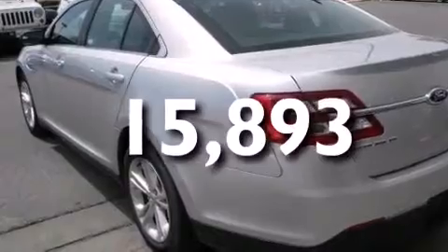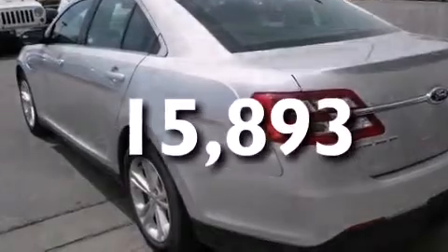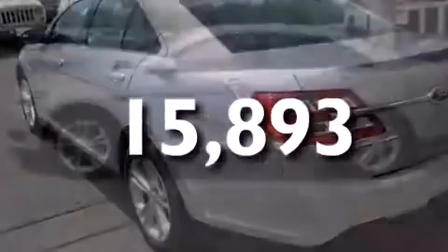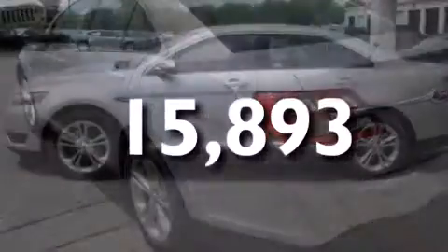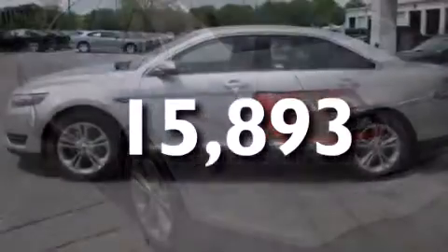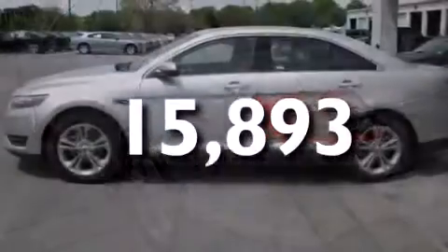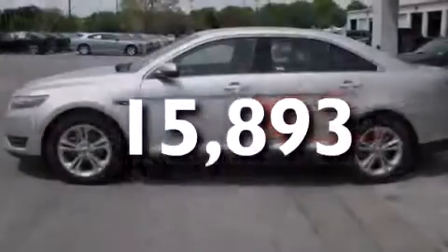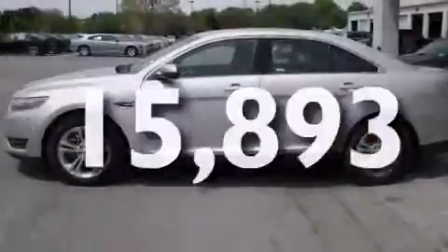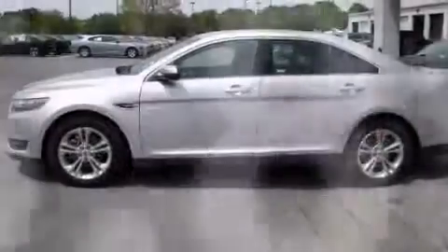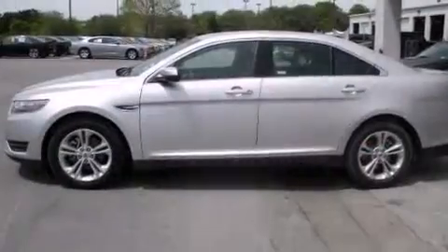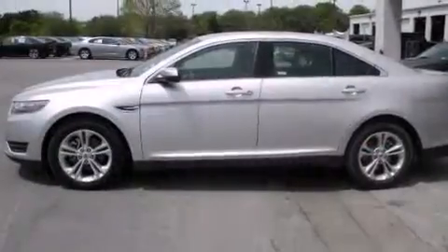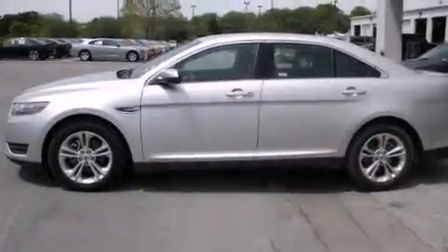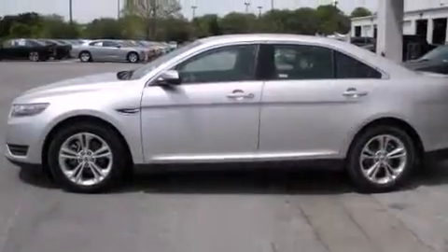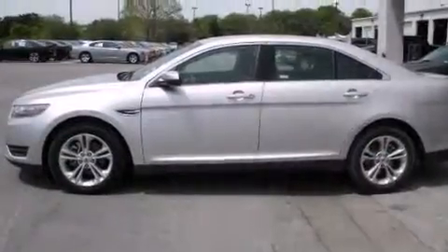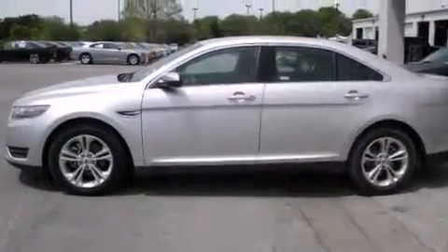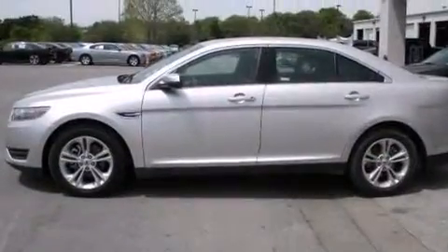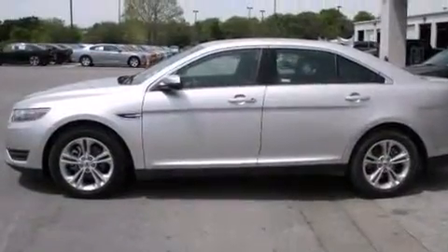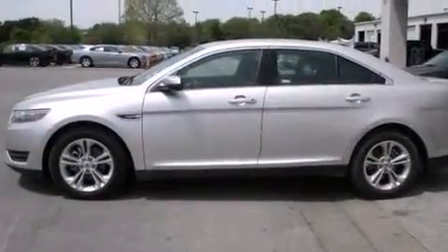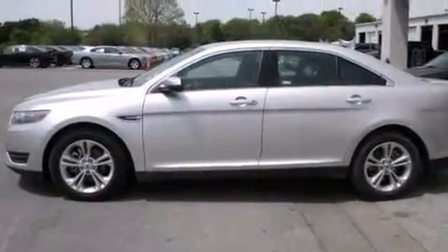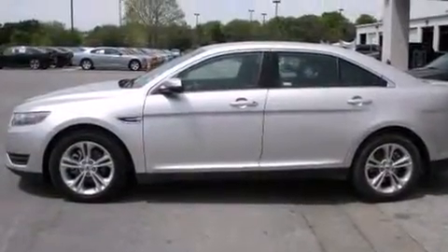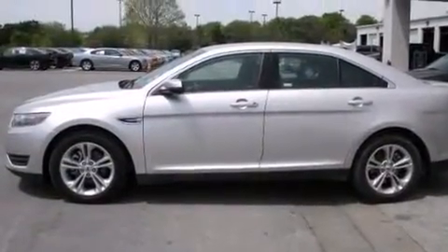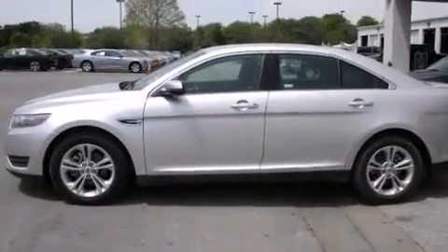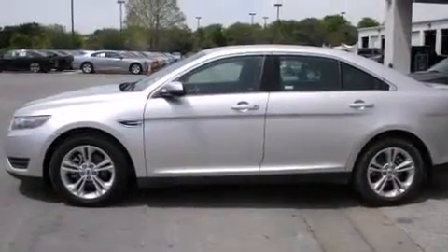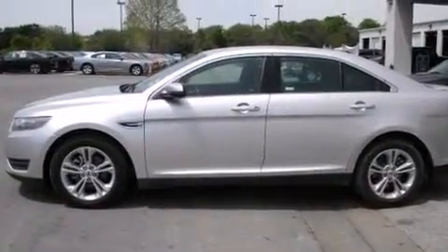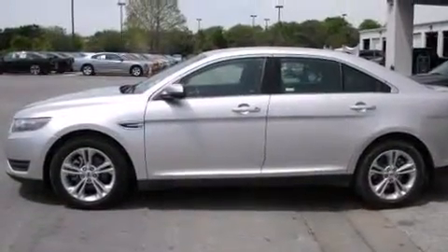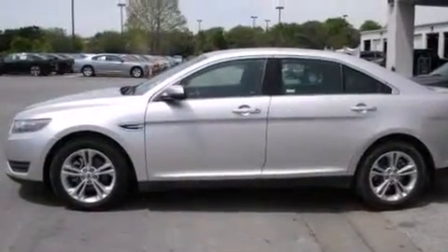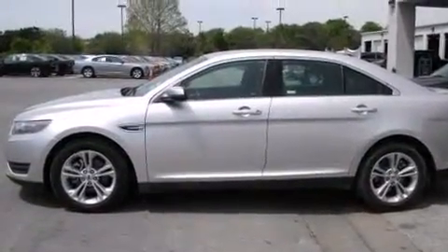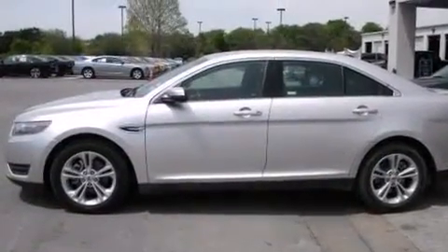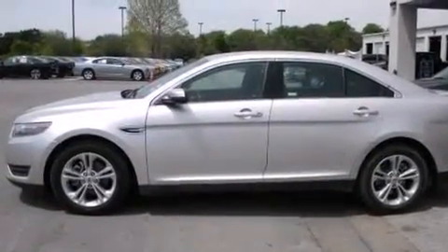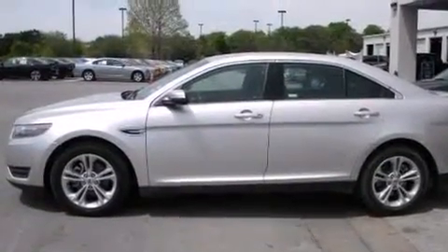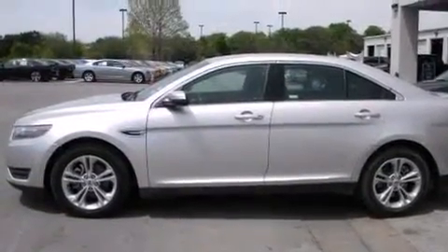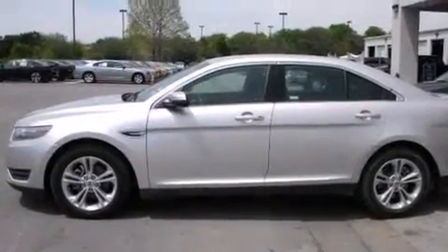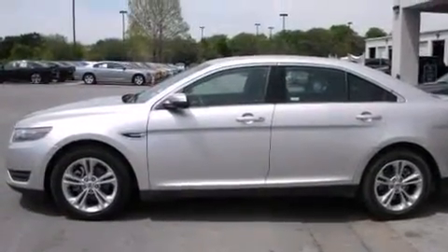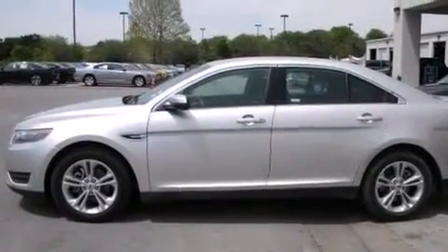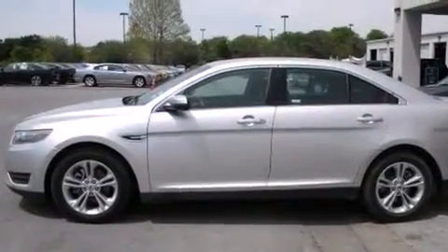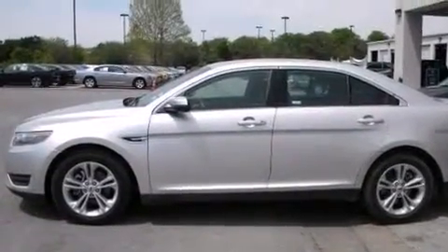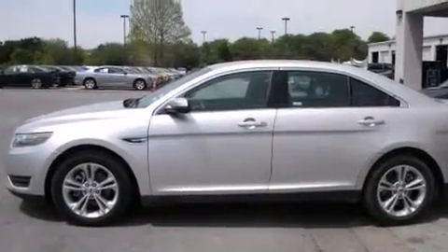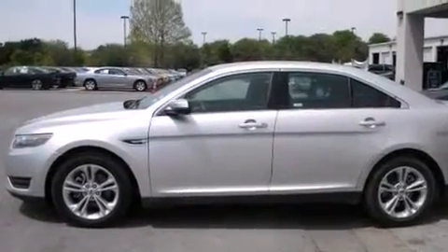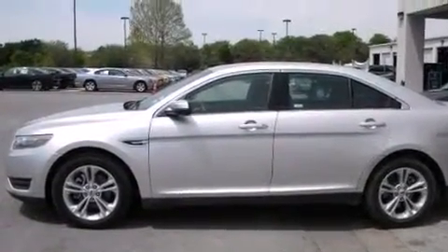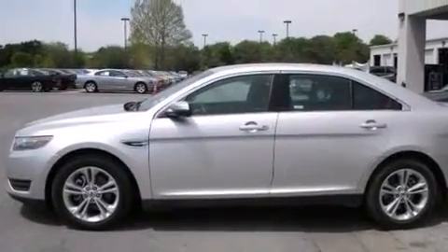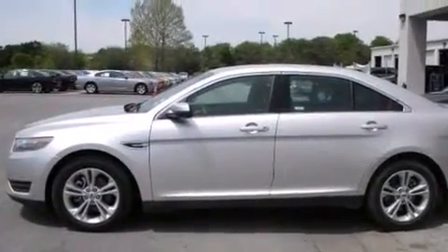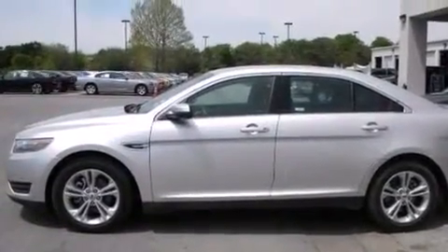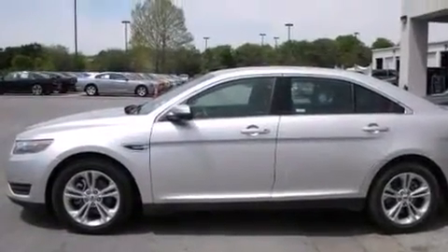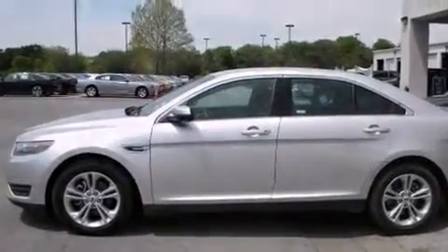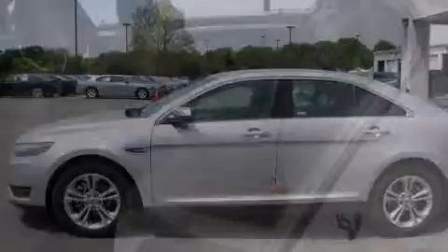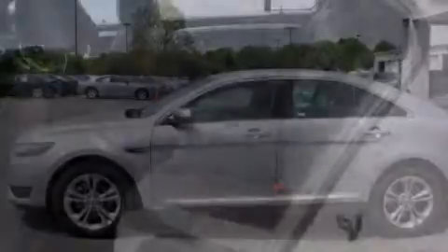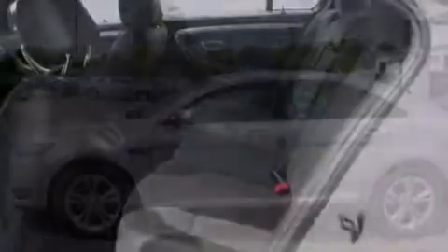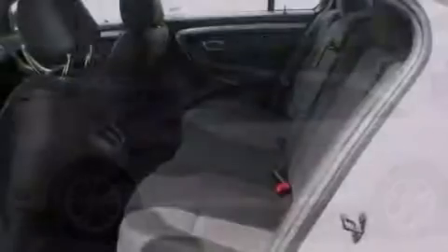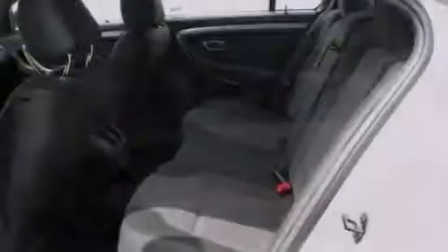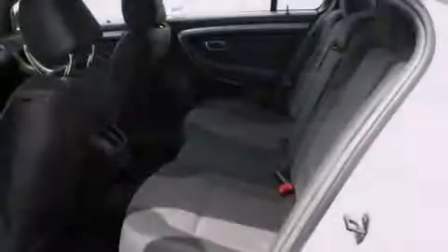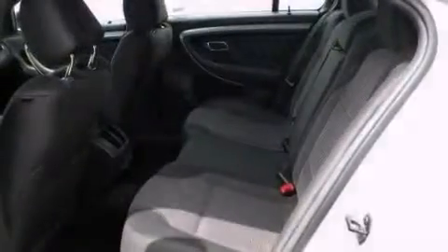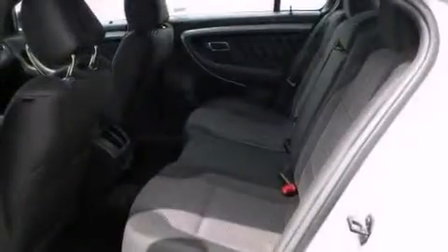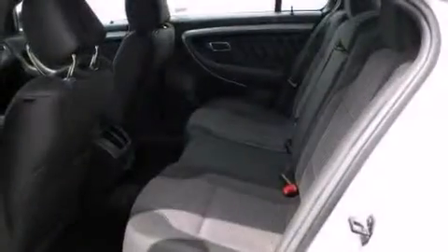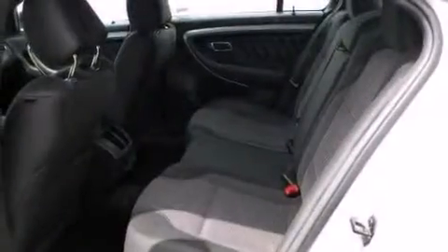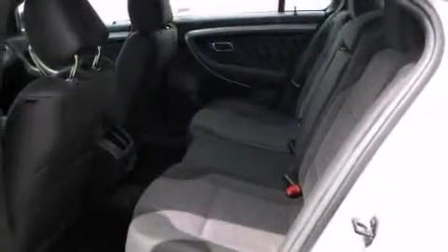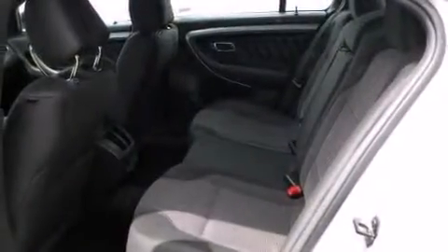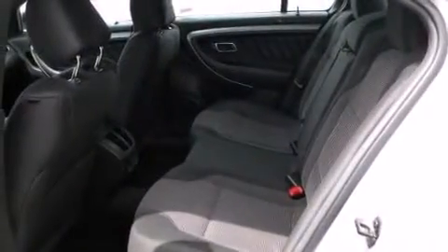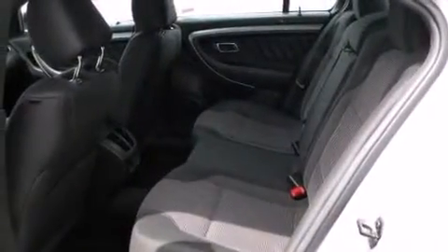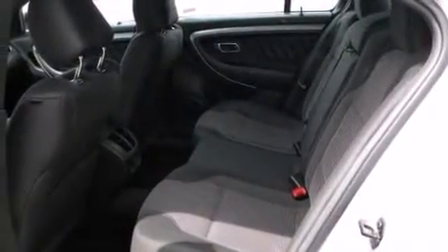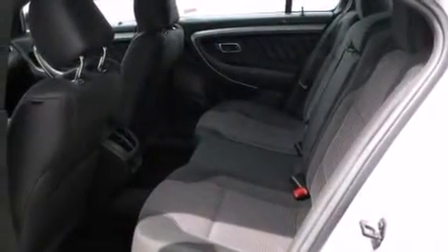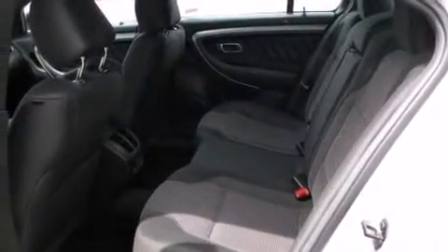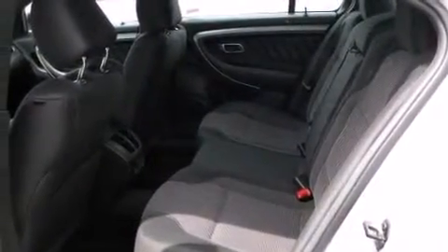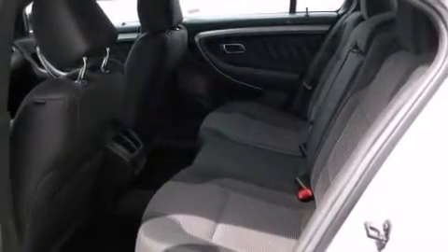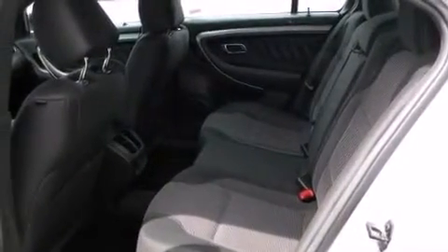With an EPA estimated rating of 32 miles per gallon on the highway, you won't be making frequent trips to the gas pumps.